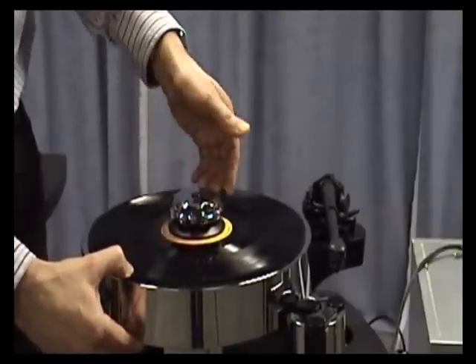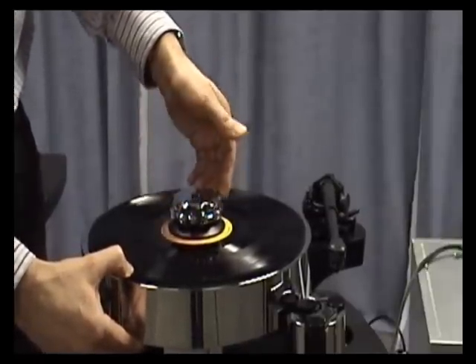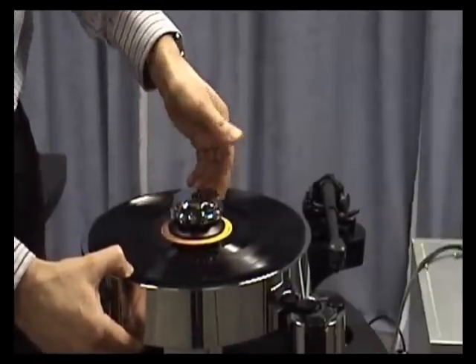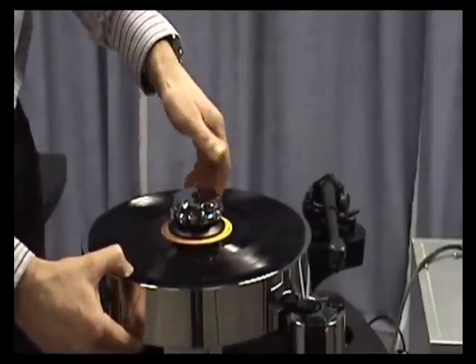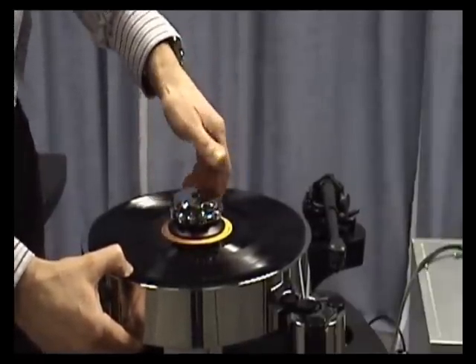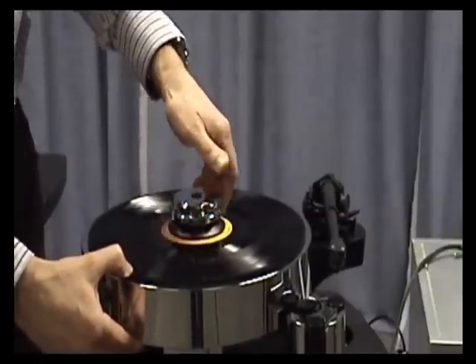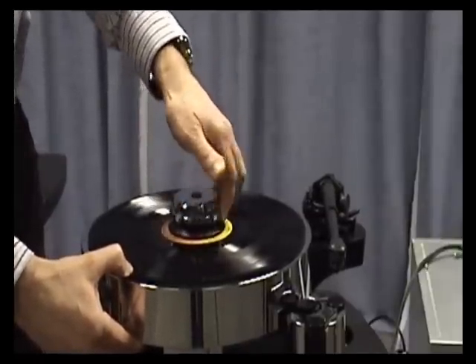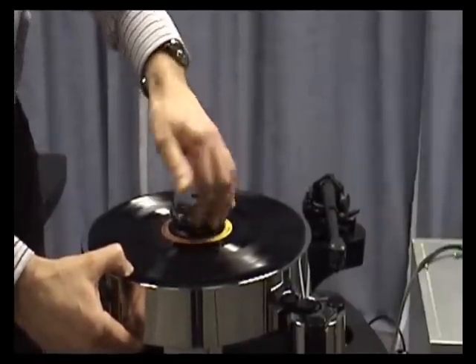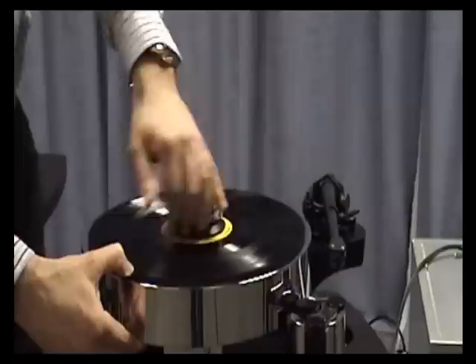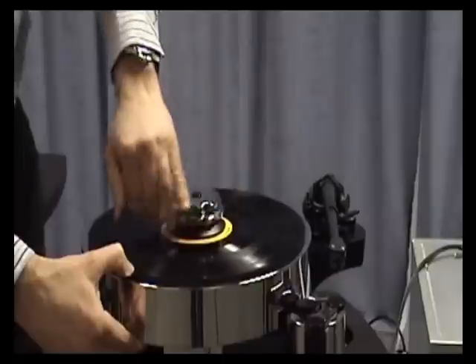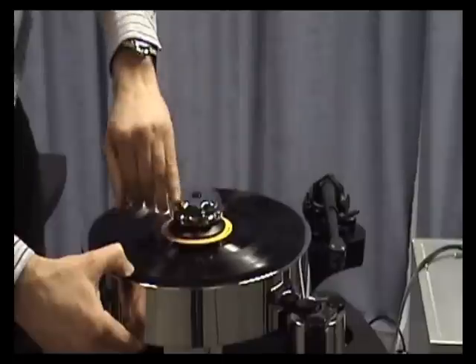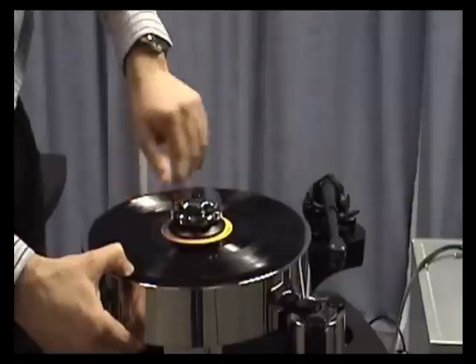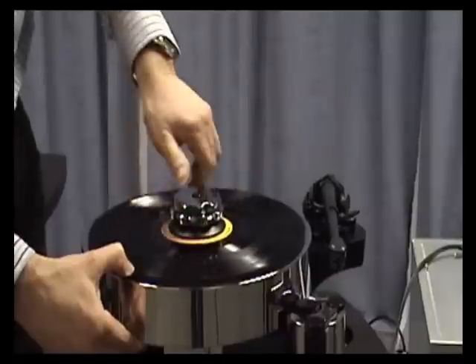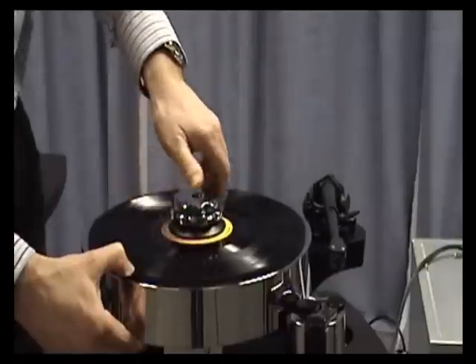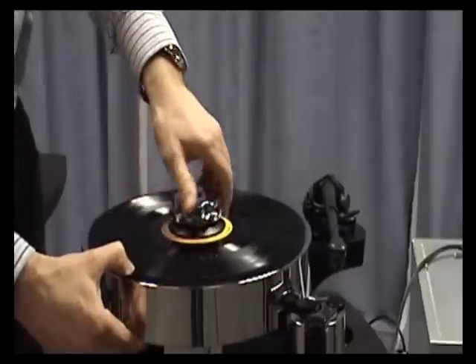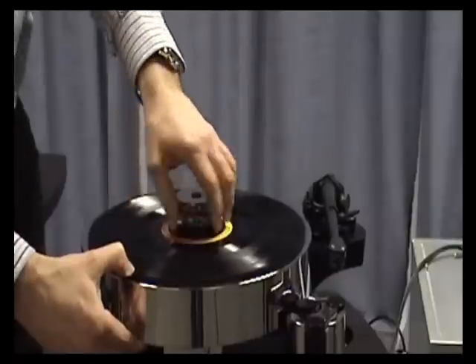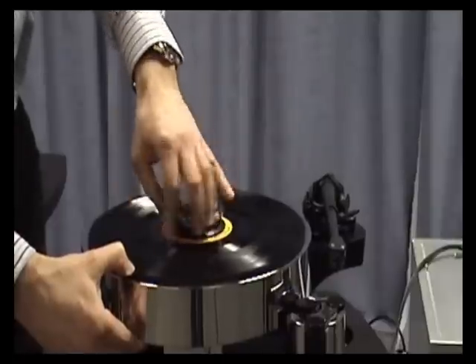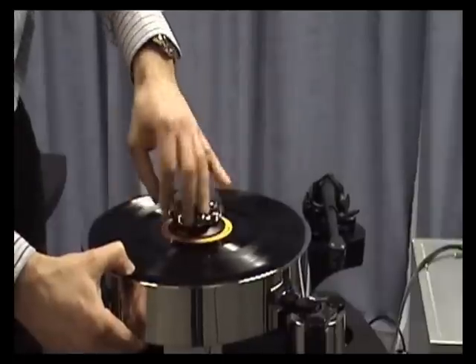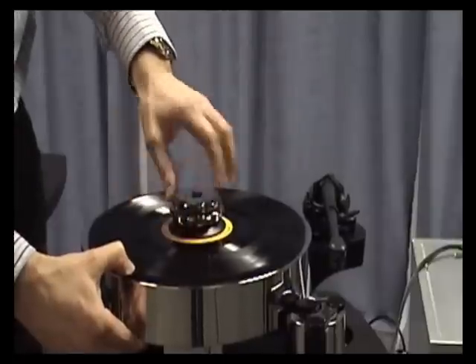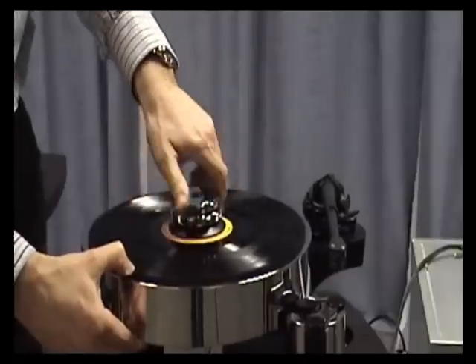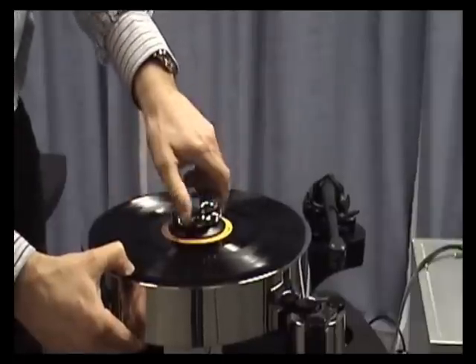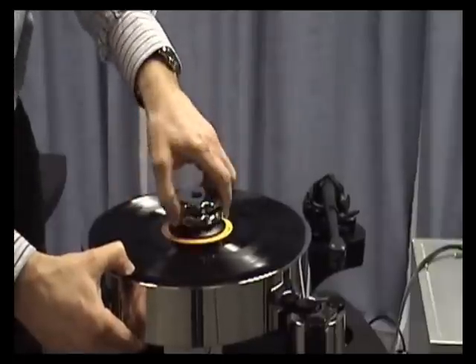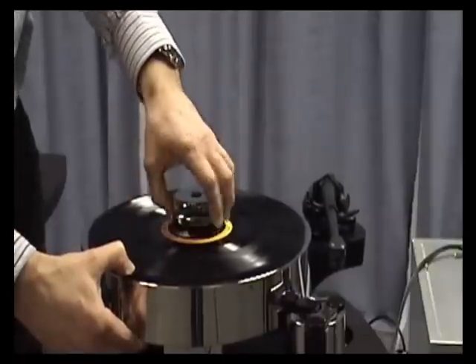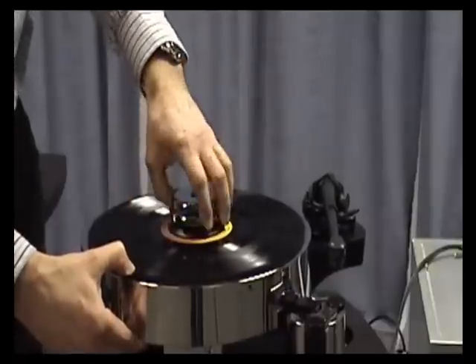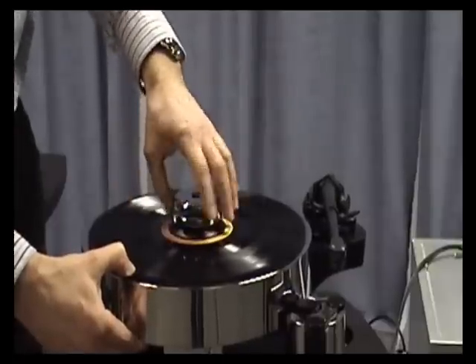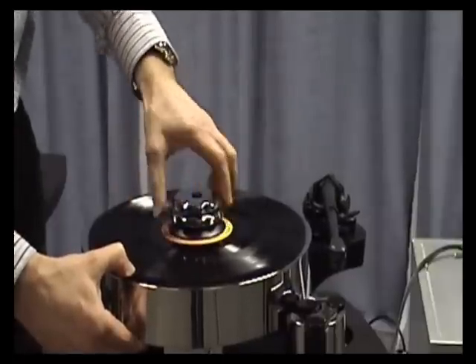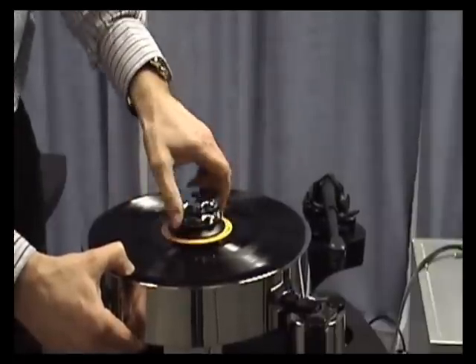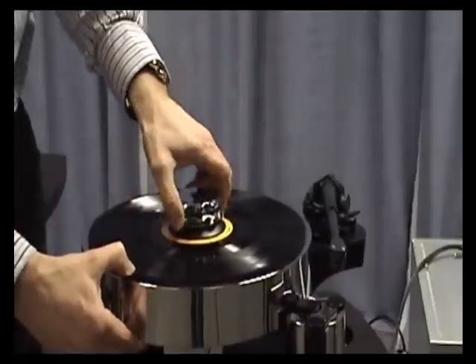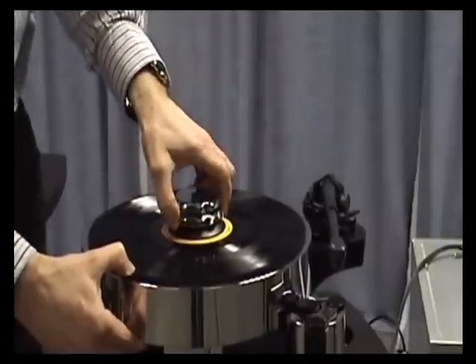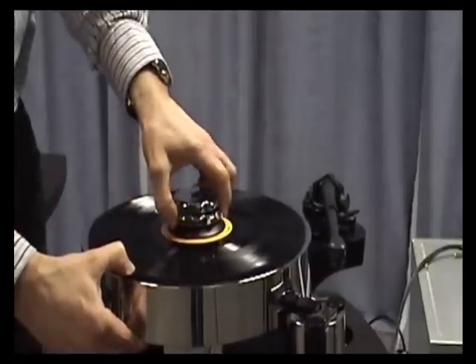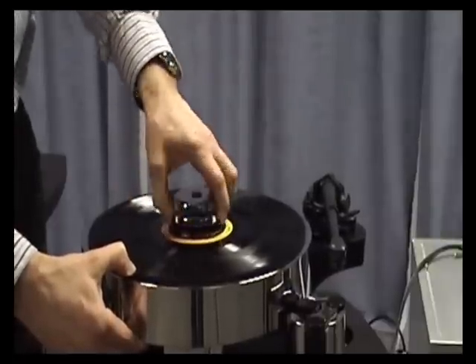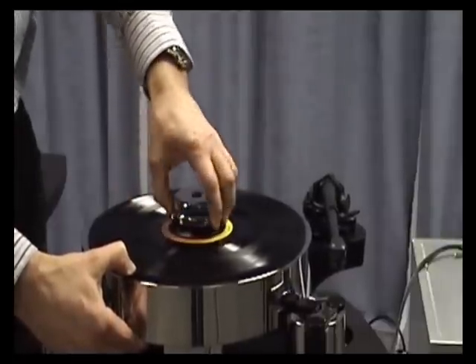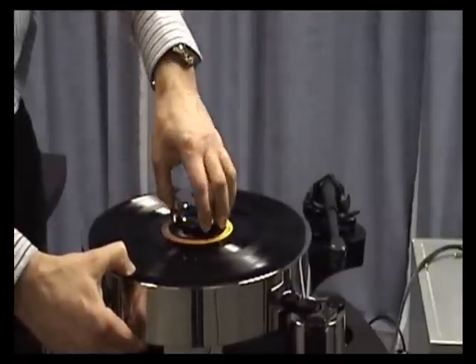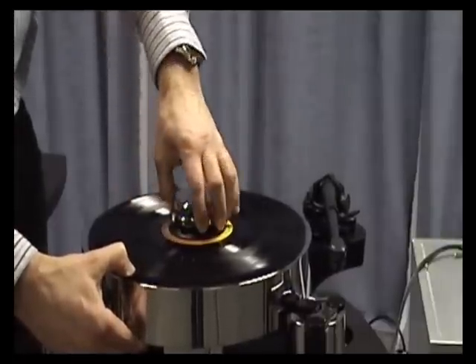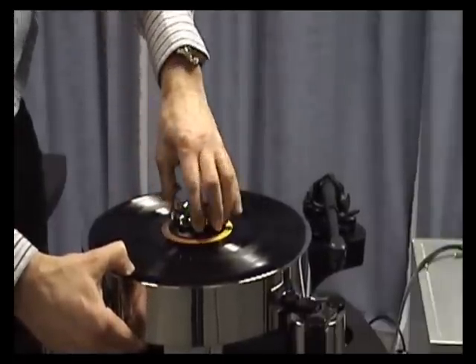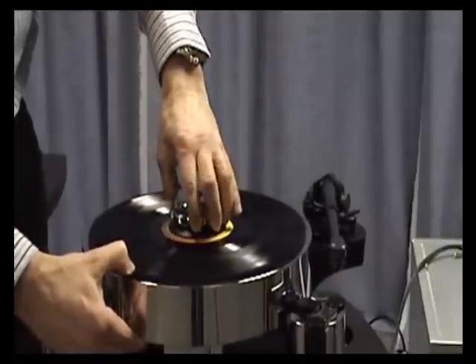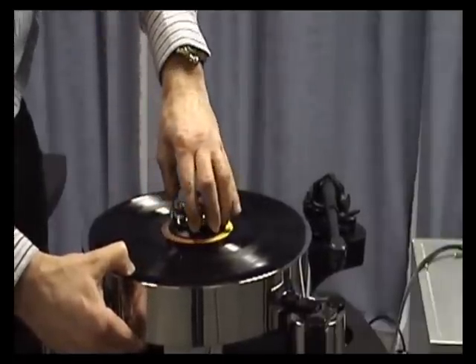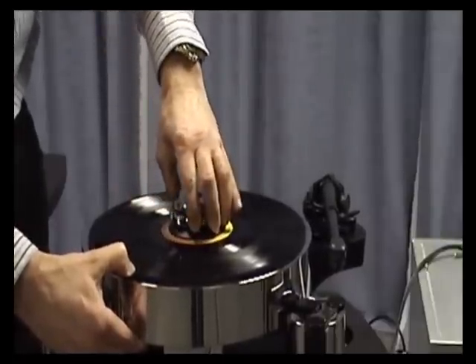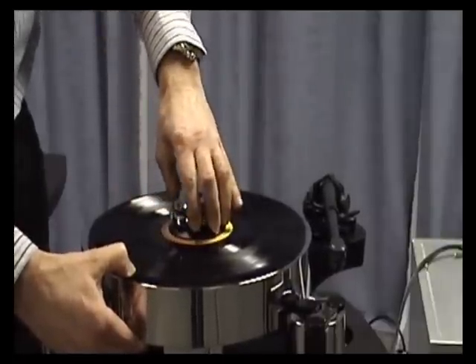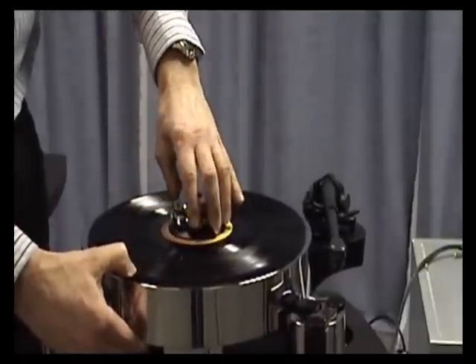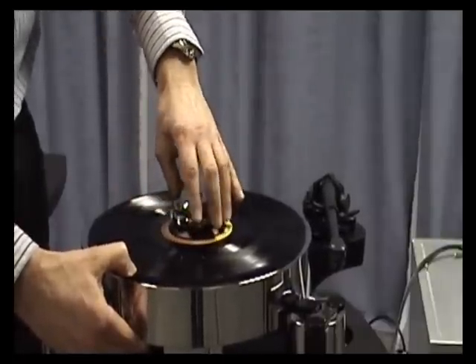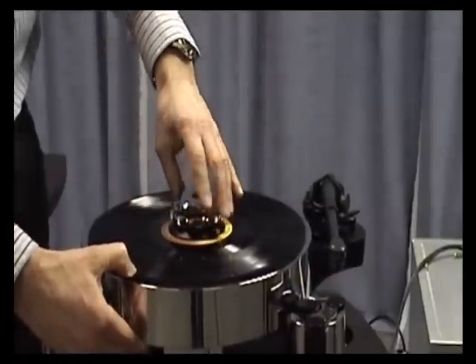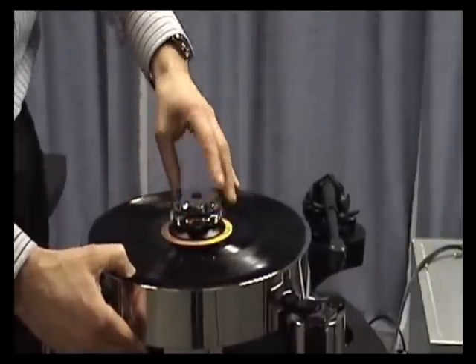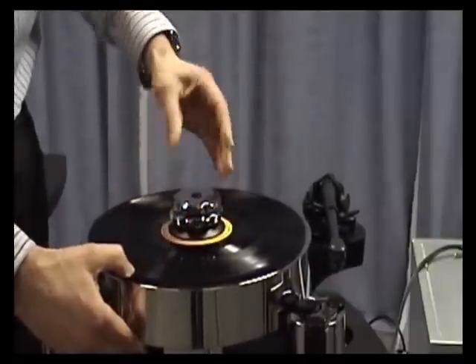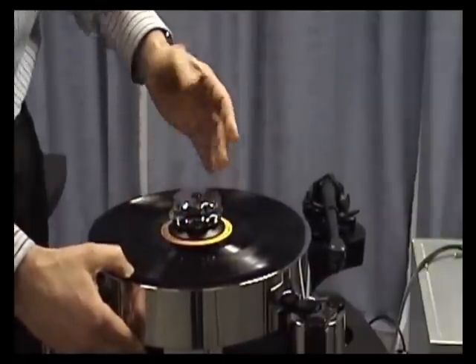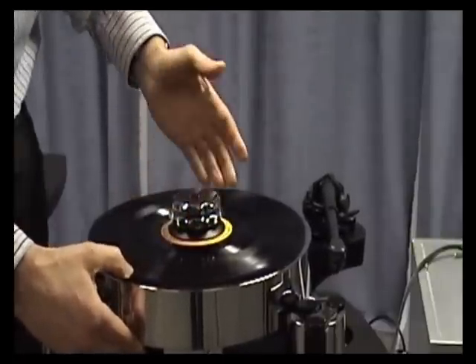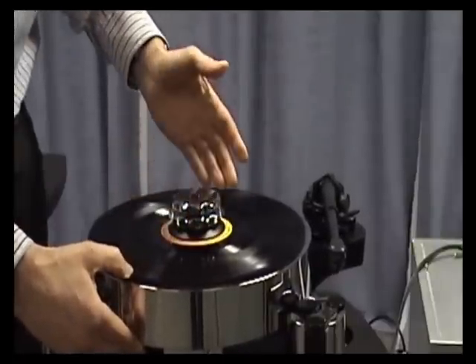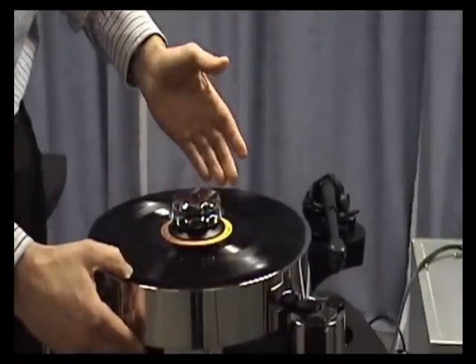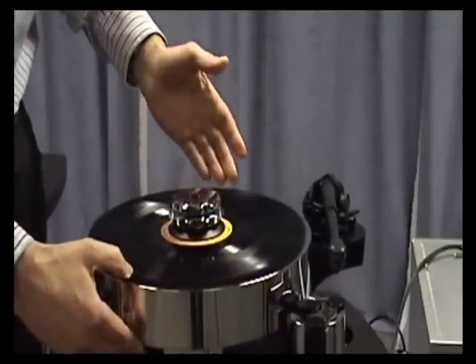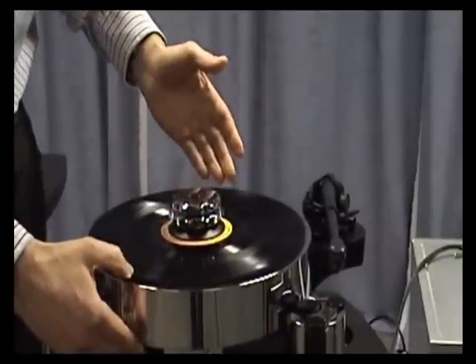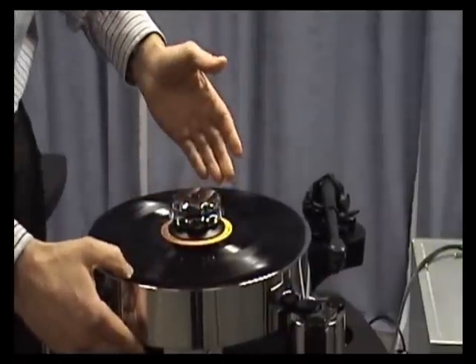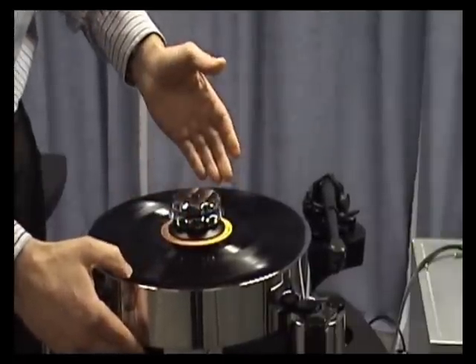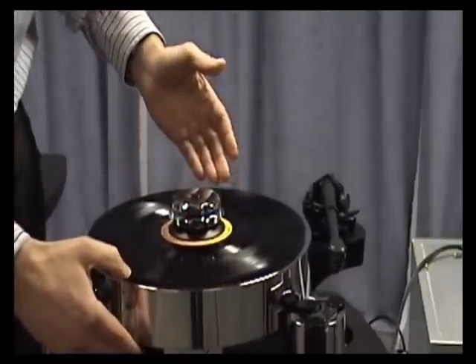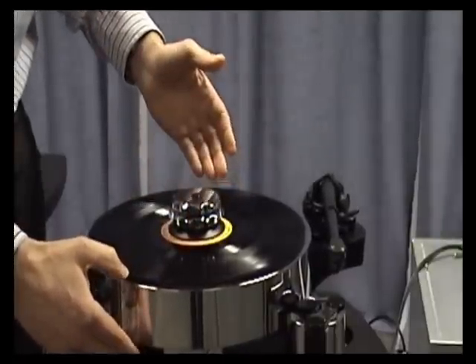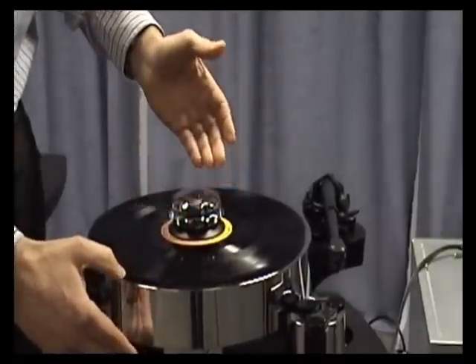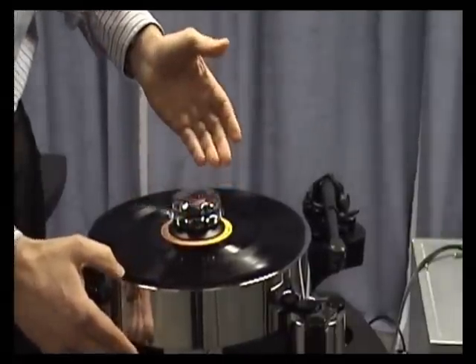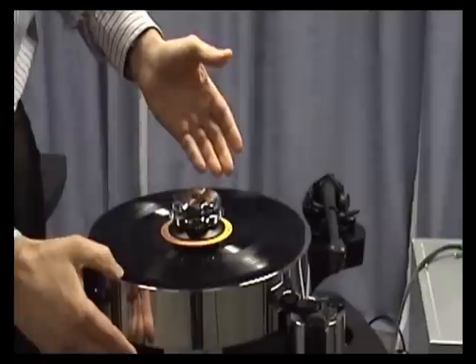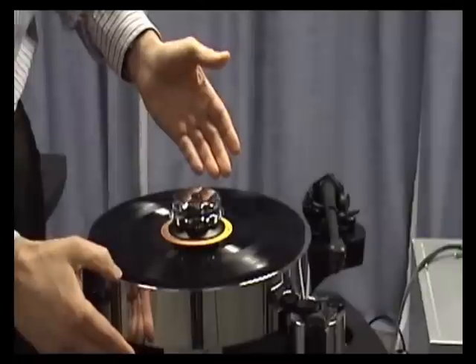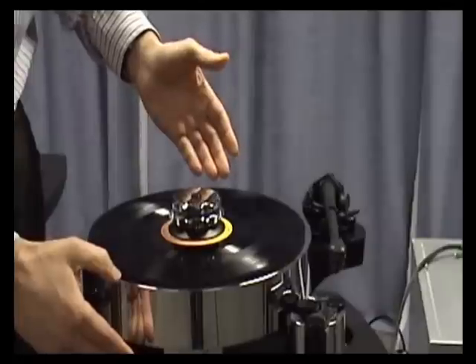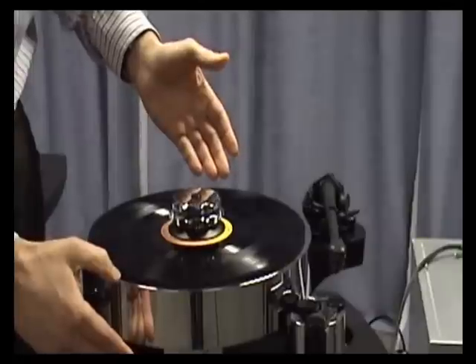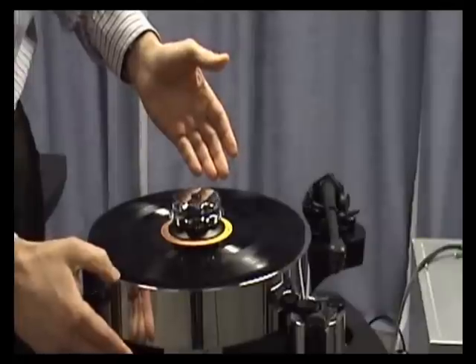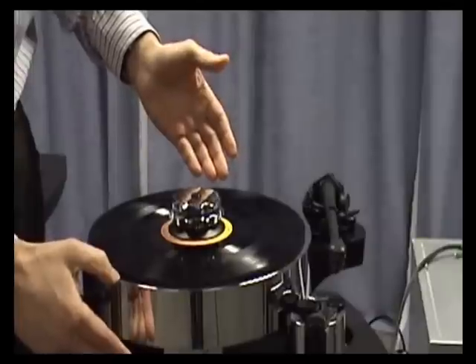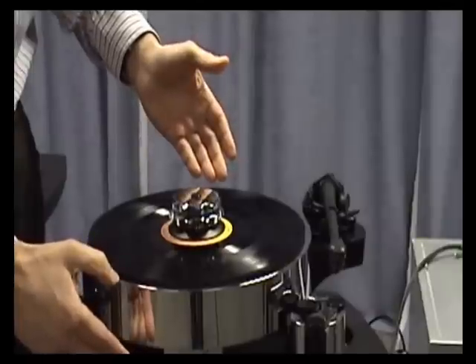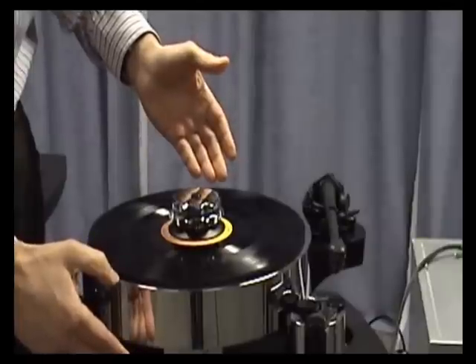Then the bottom section winds down, flattening the record to the platter.